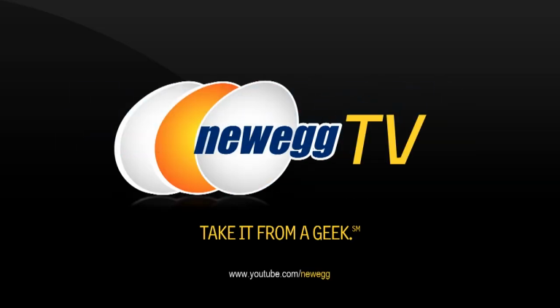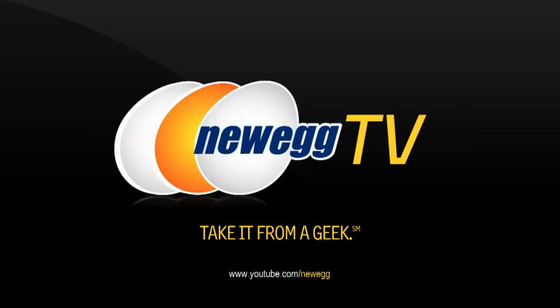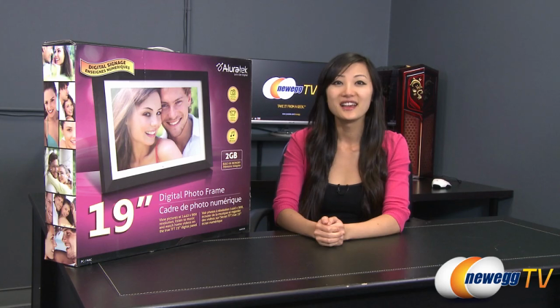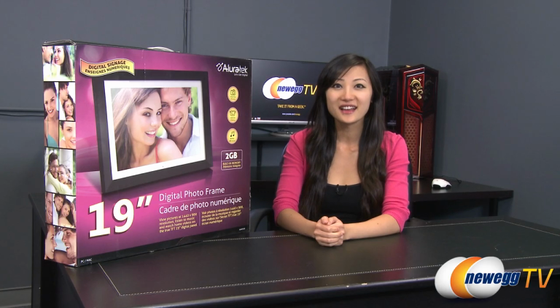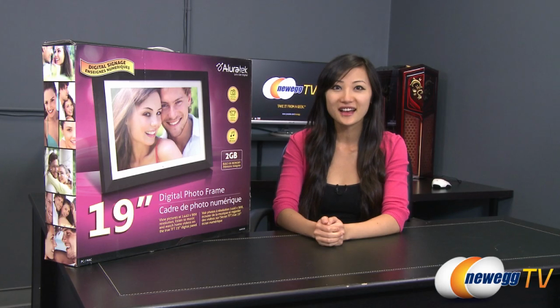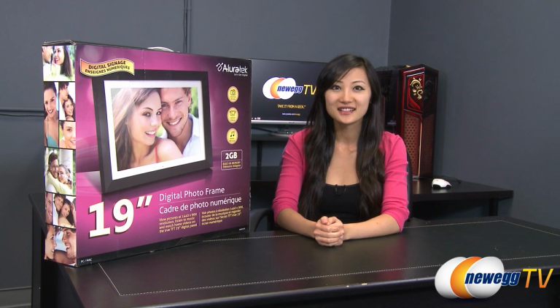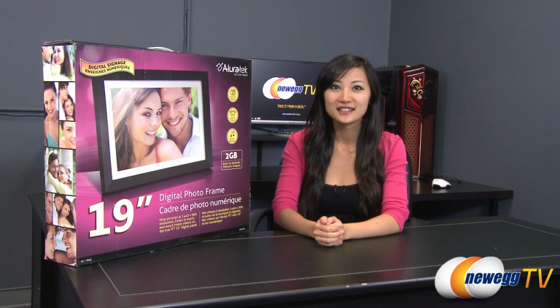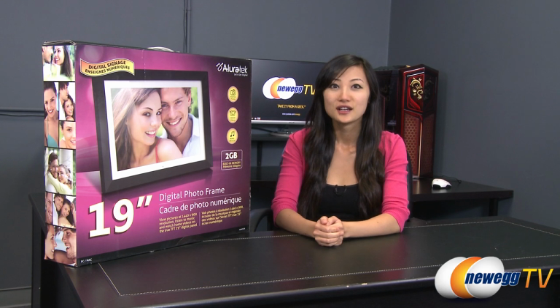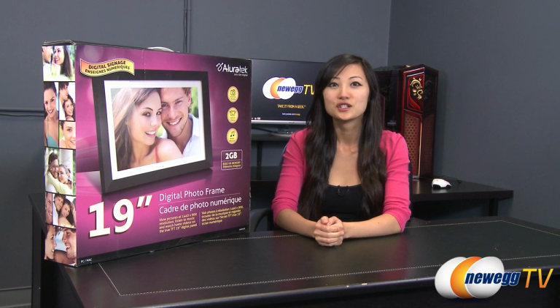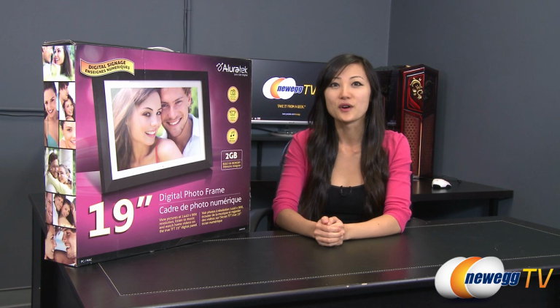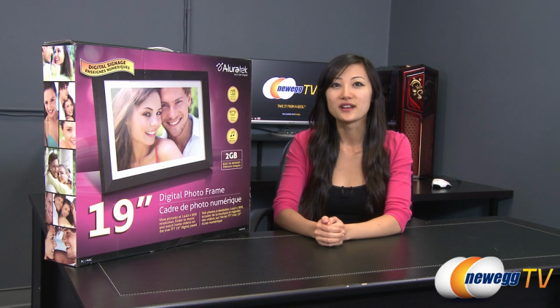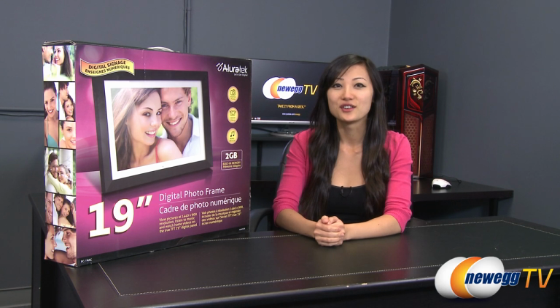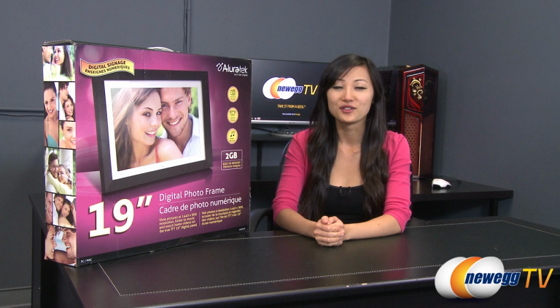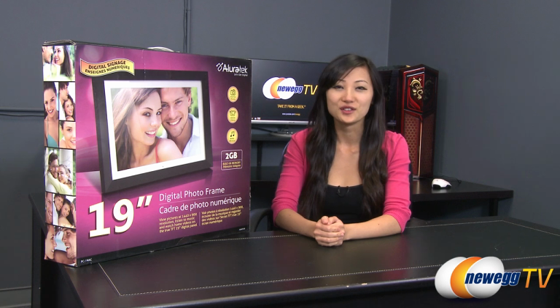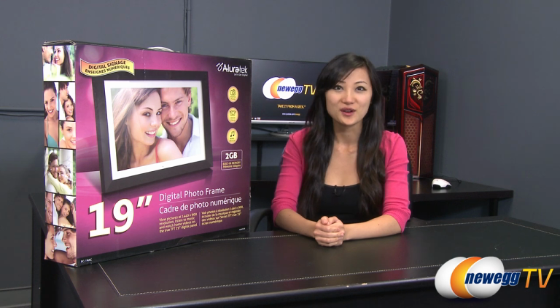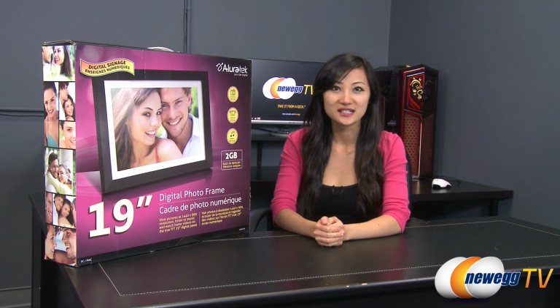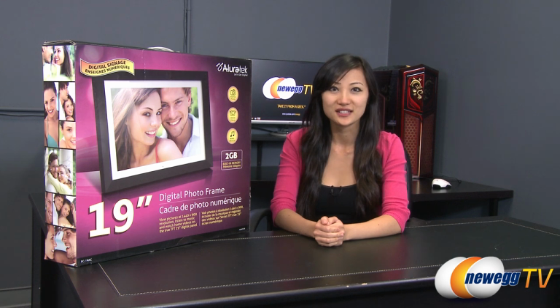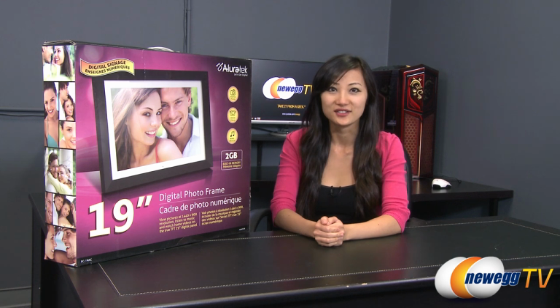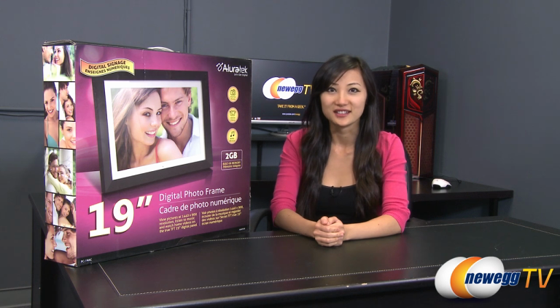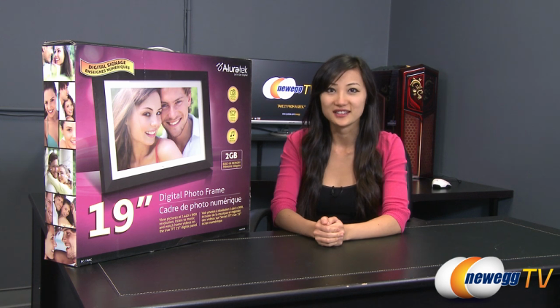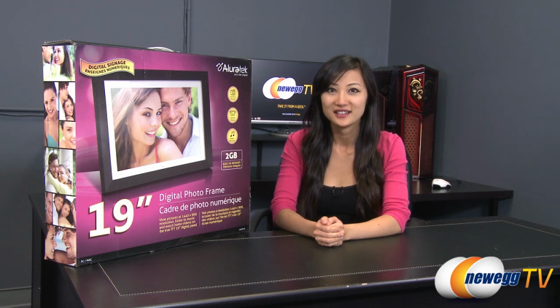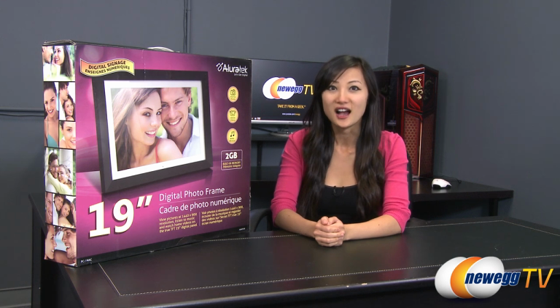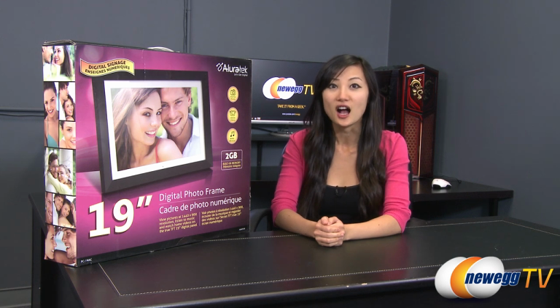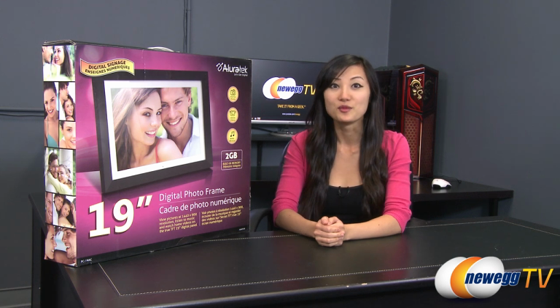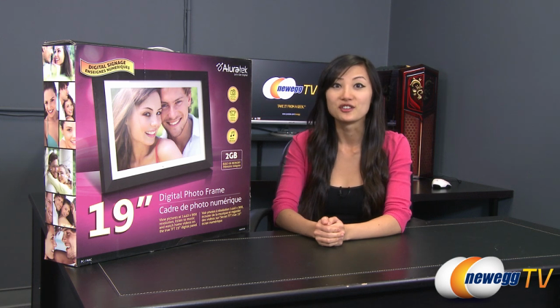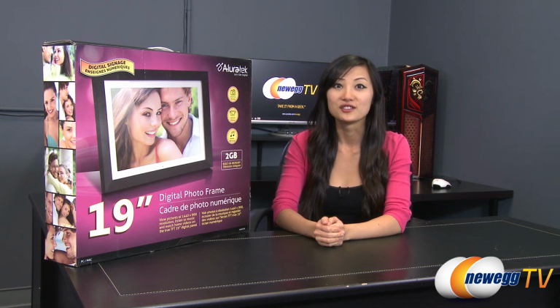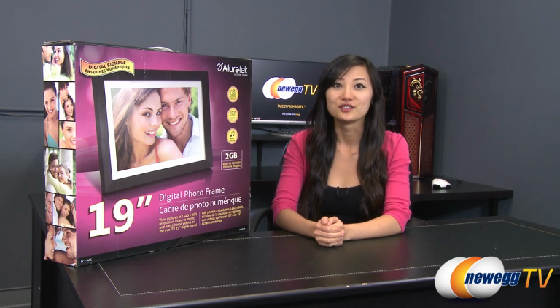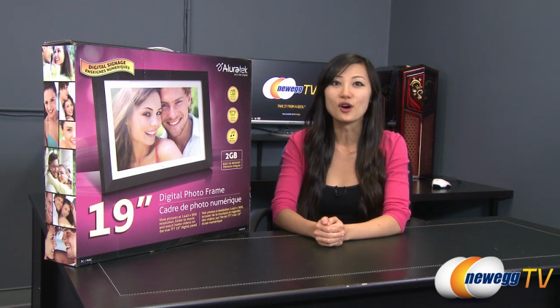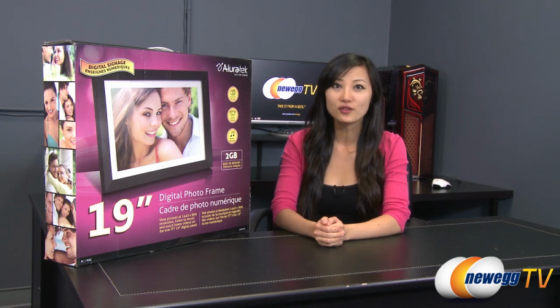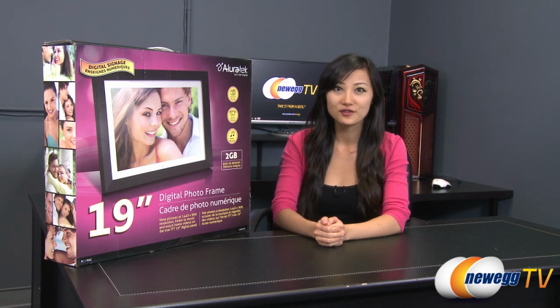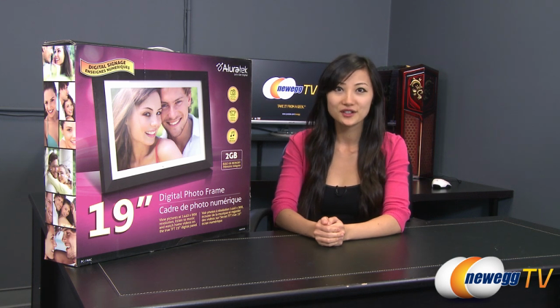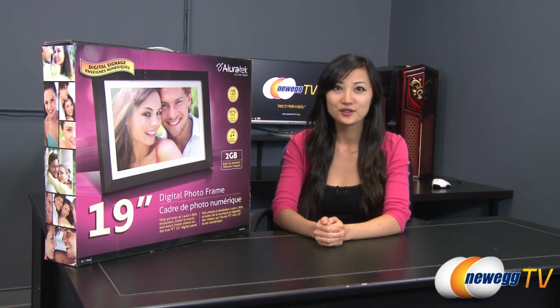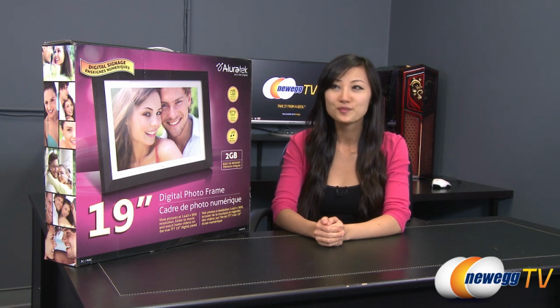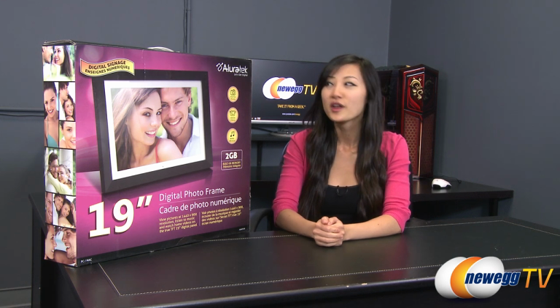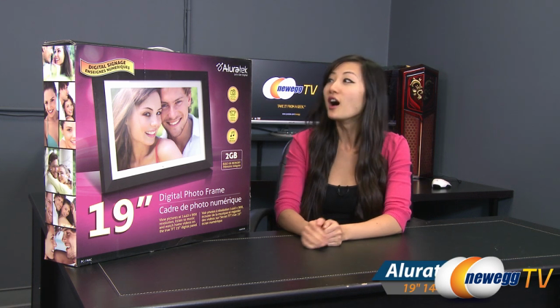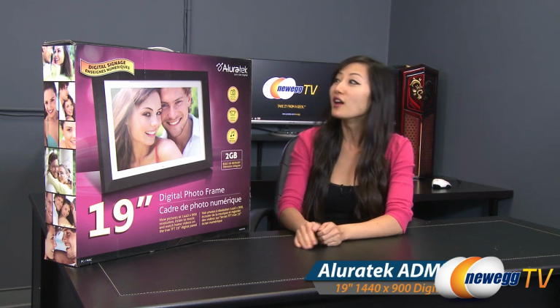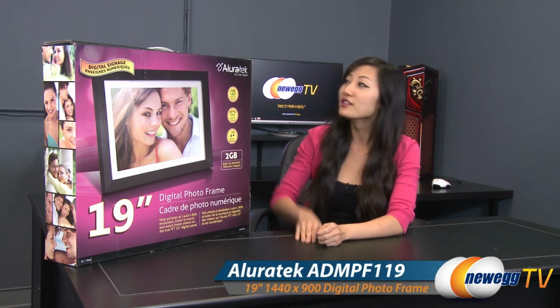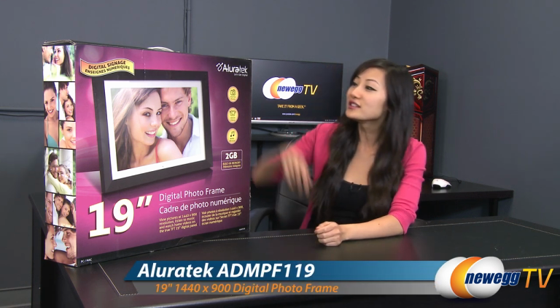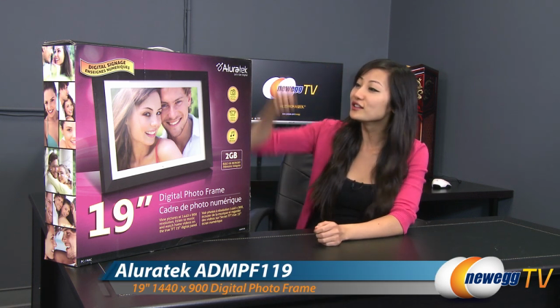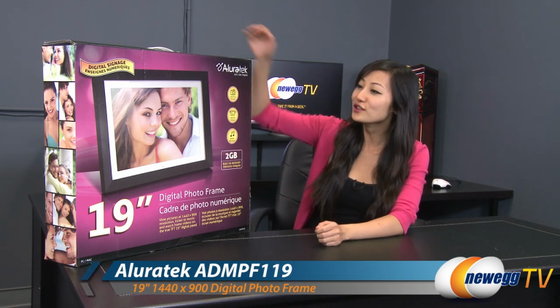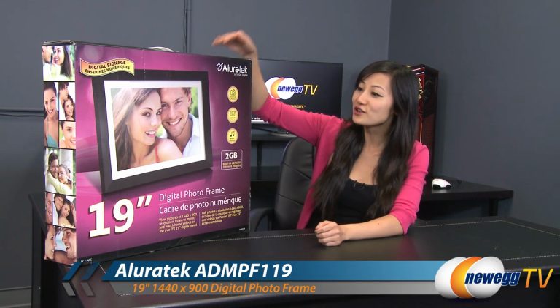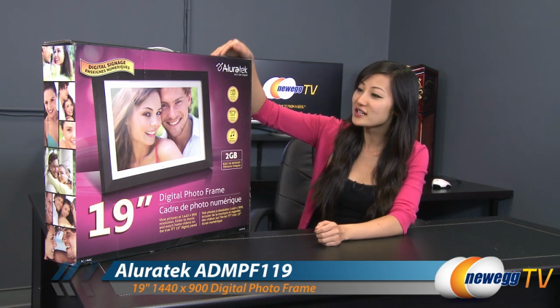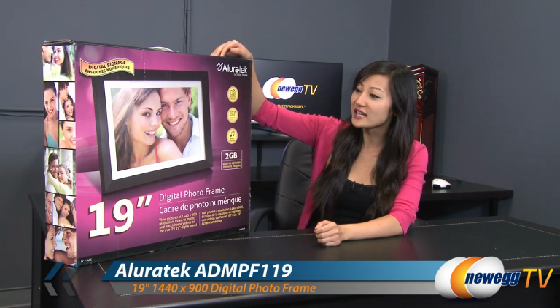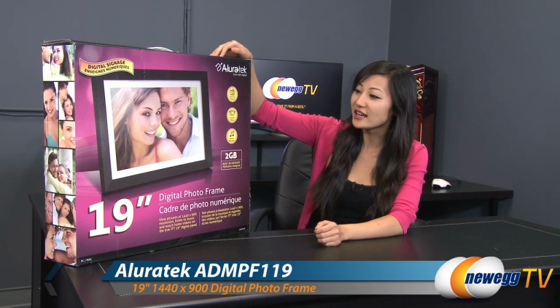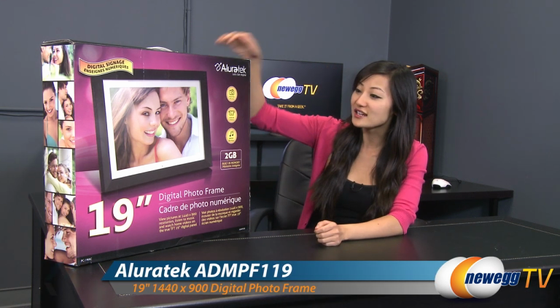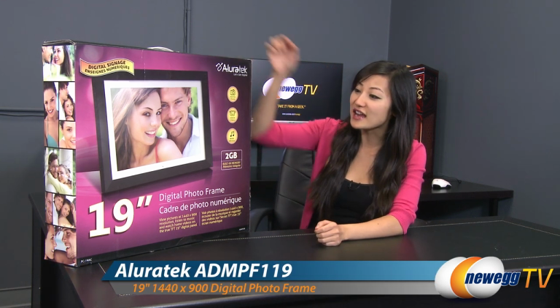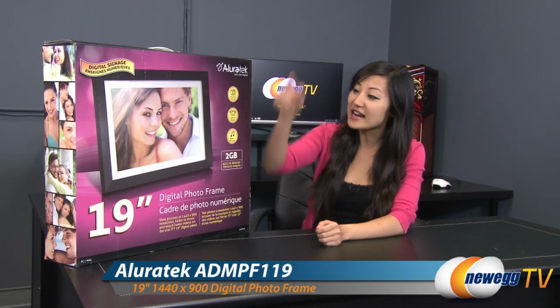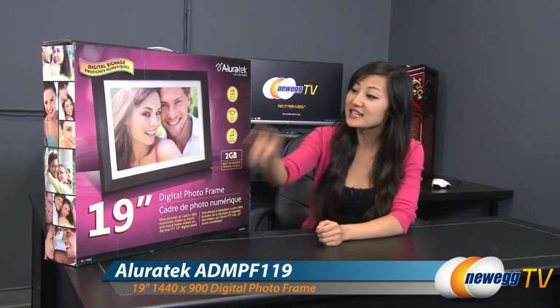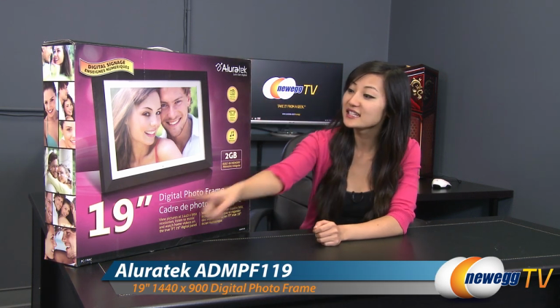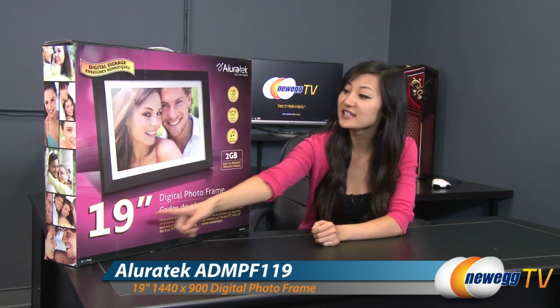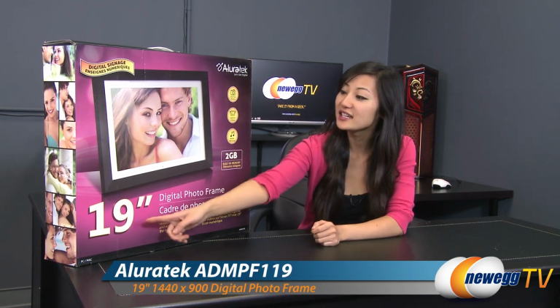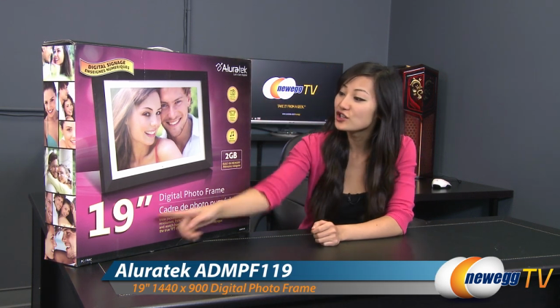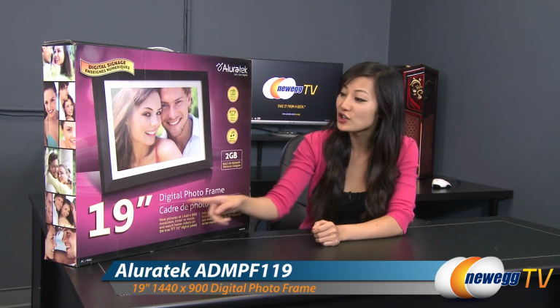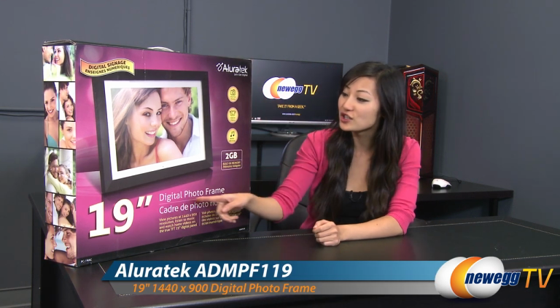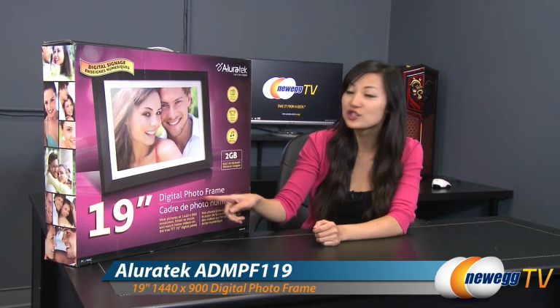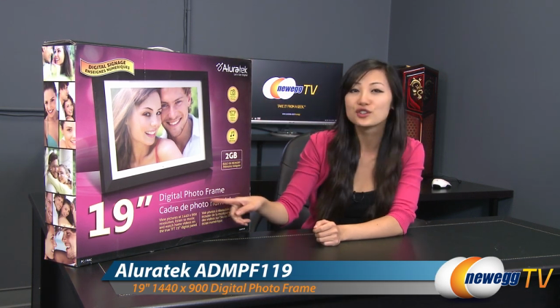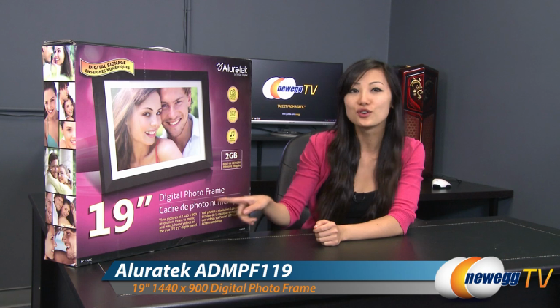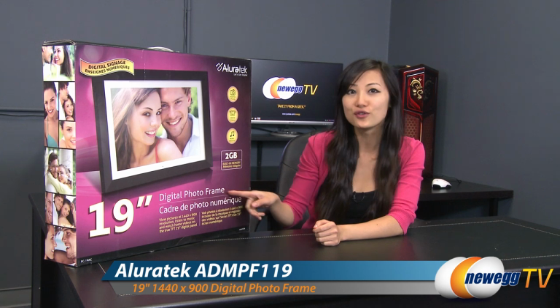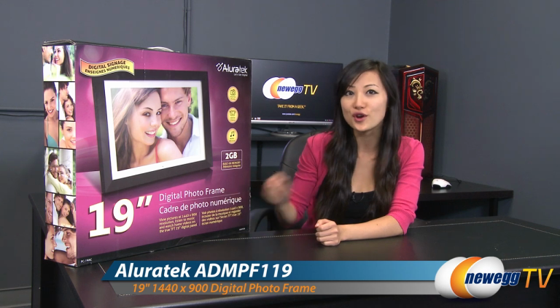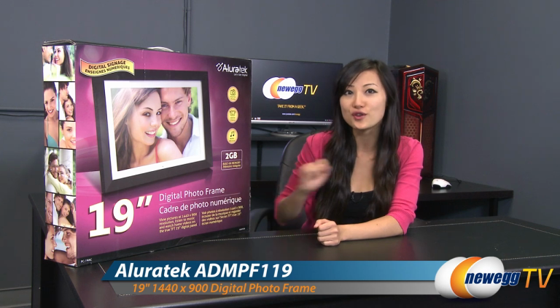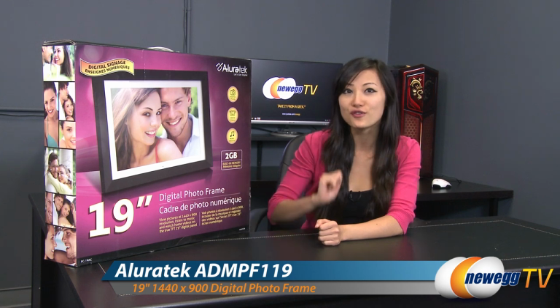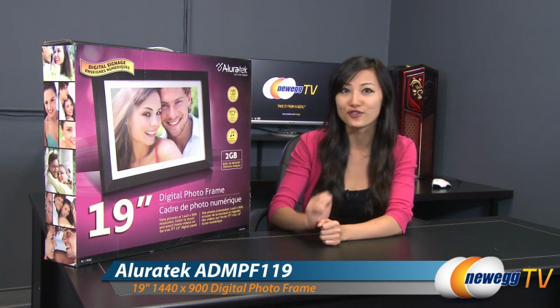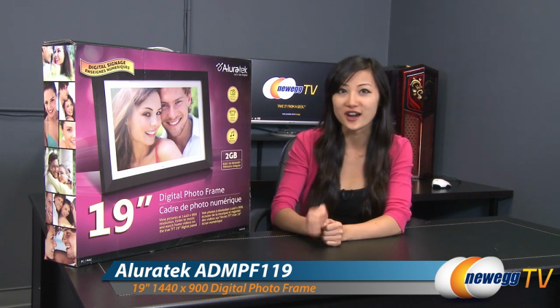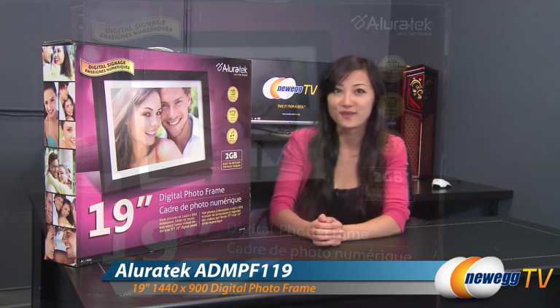Hey guys, Joanne here with Newegg TV. I'm here to do an overview on this AllureTech 19-inch digital photo frame.